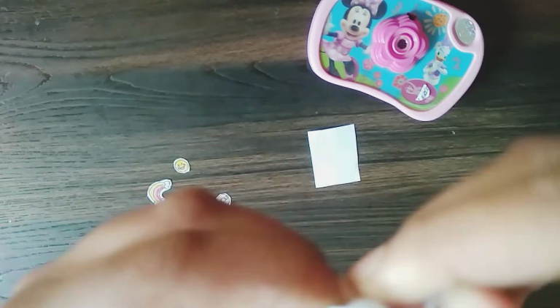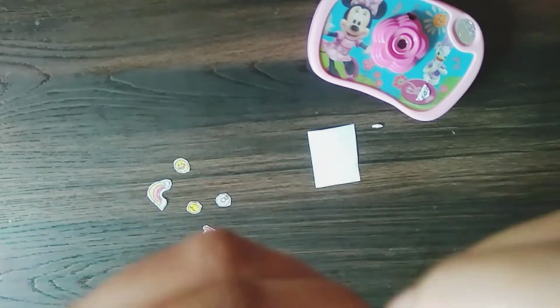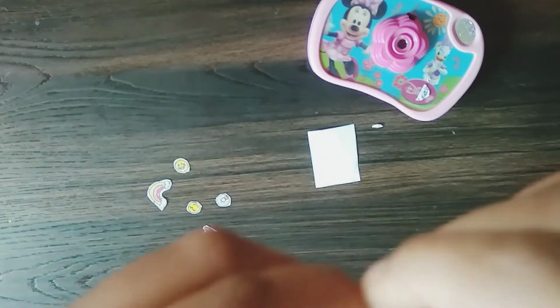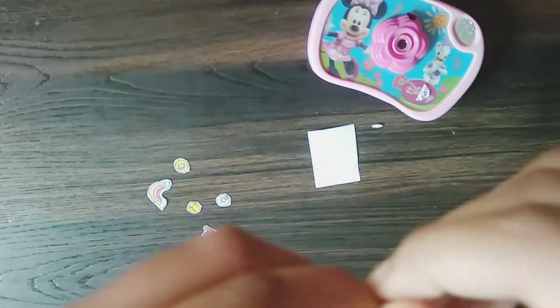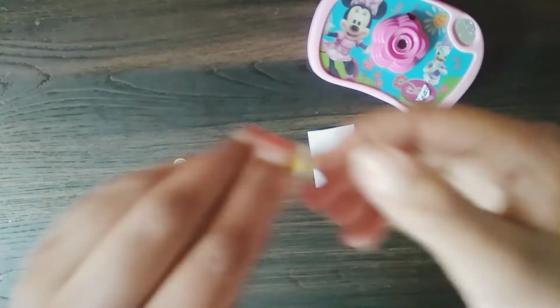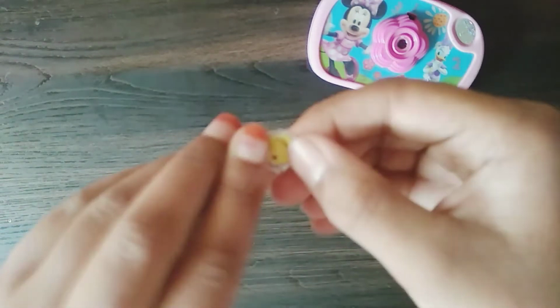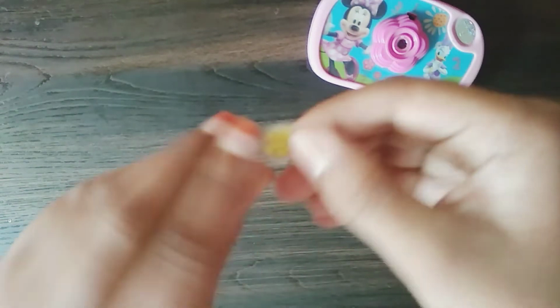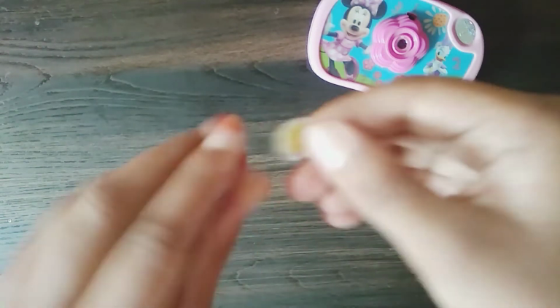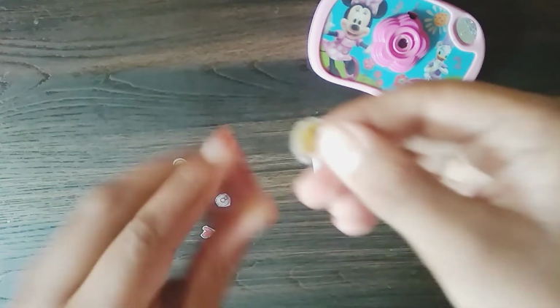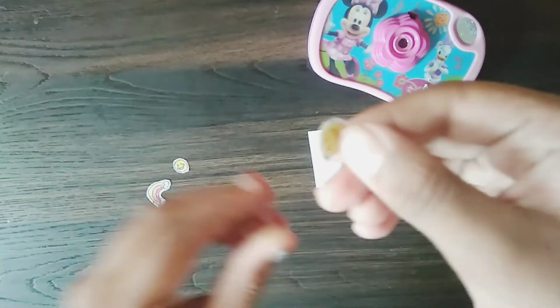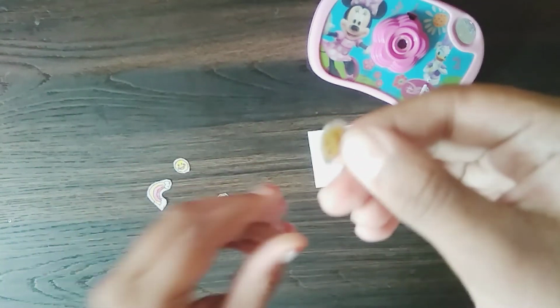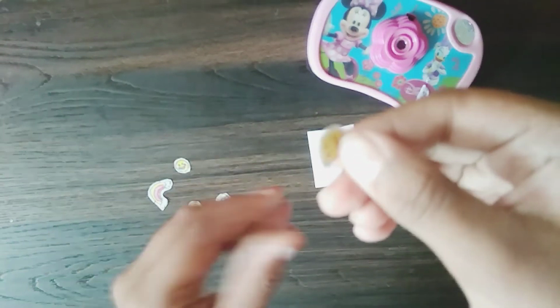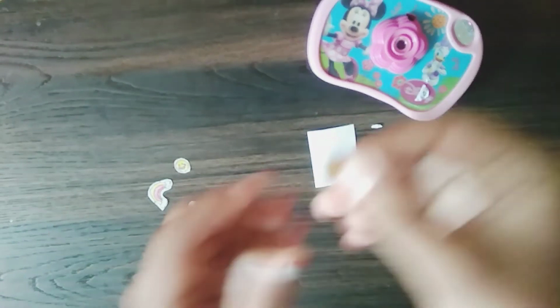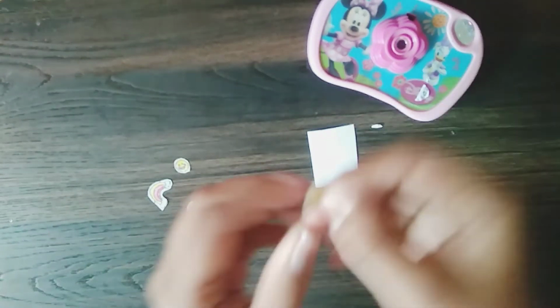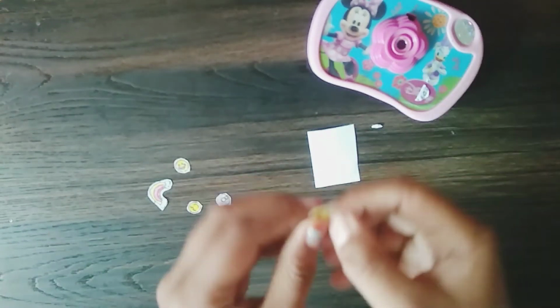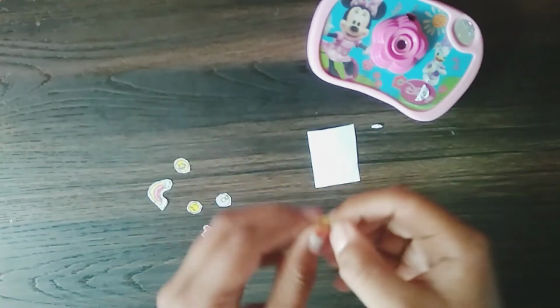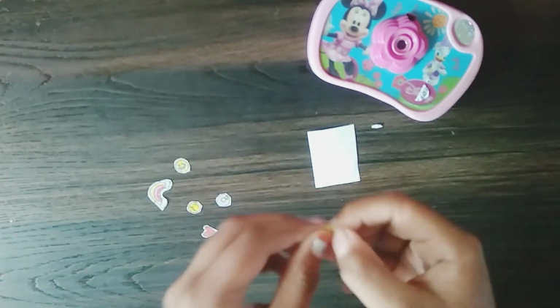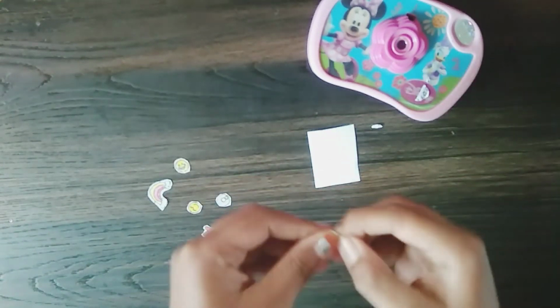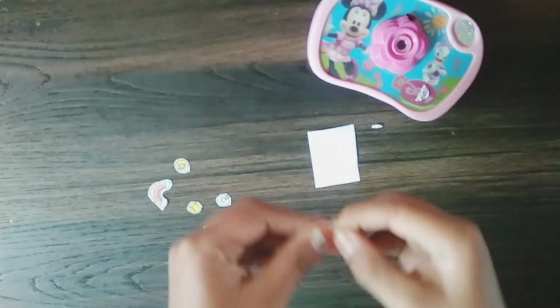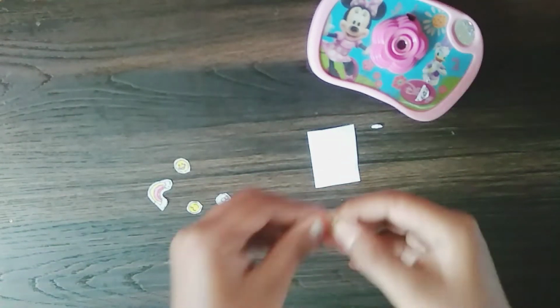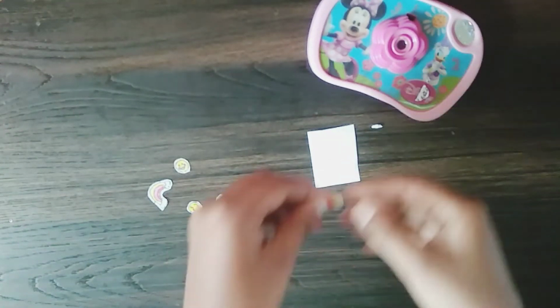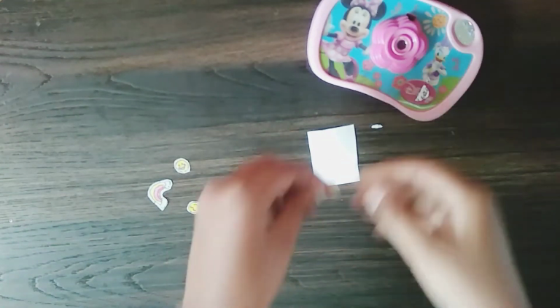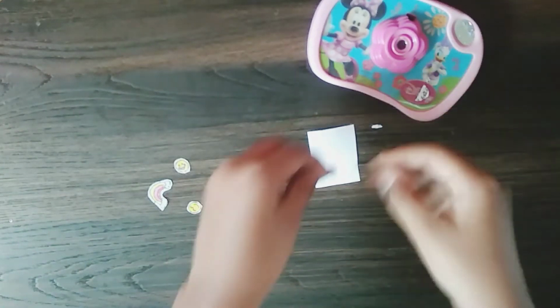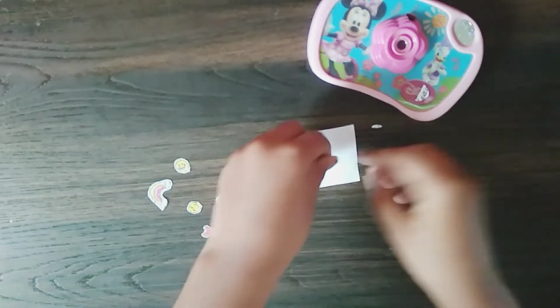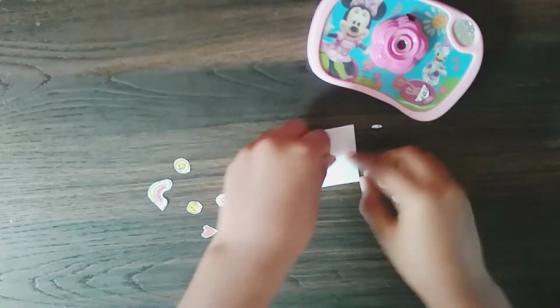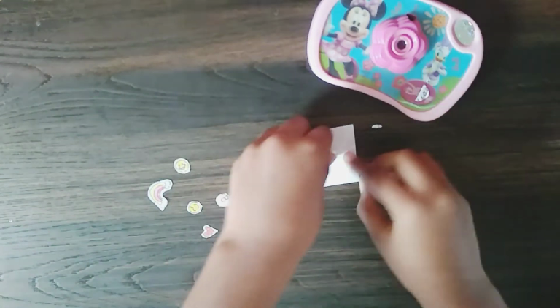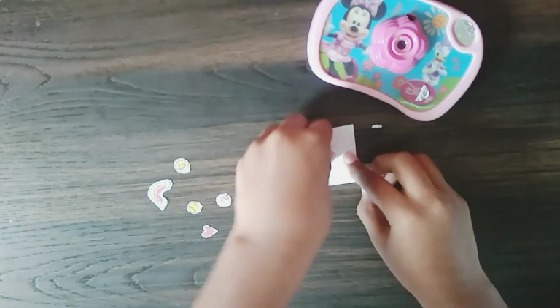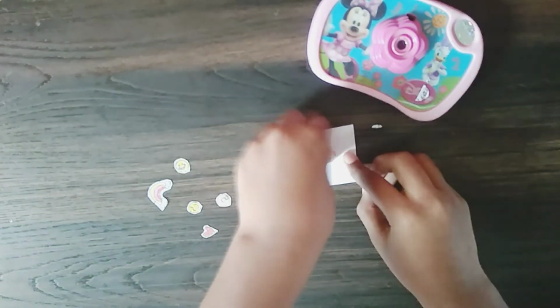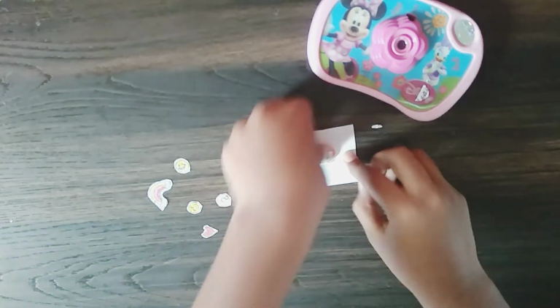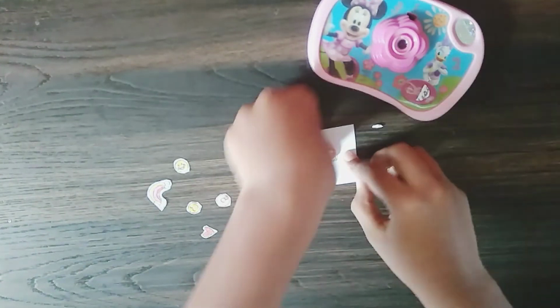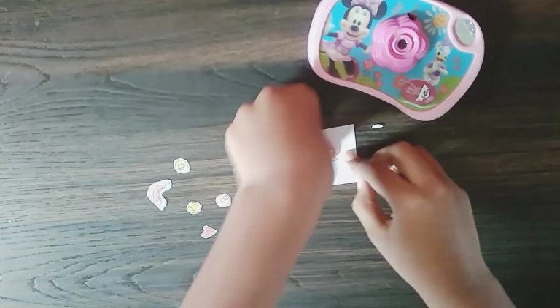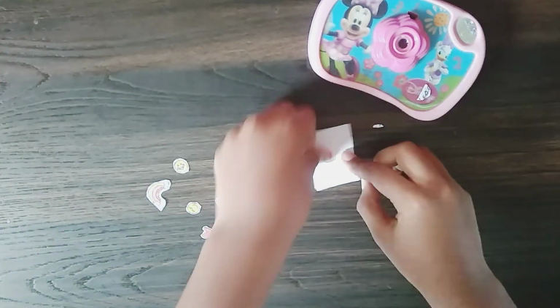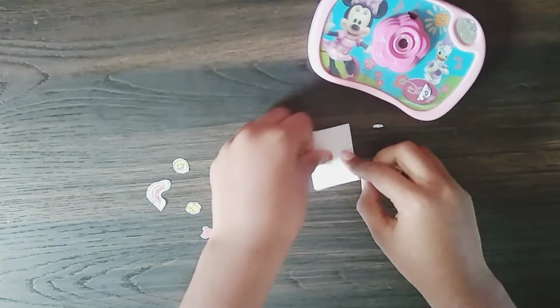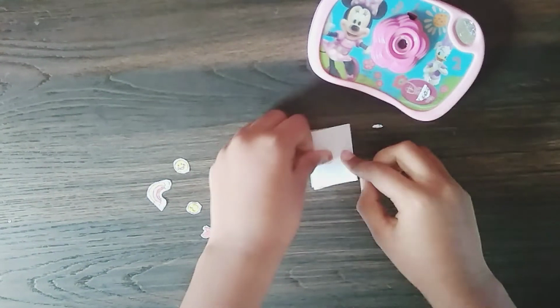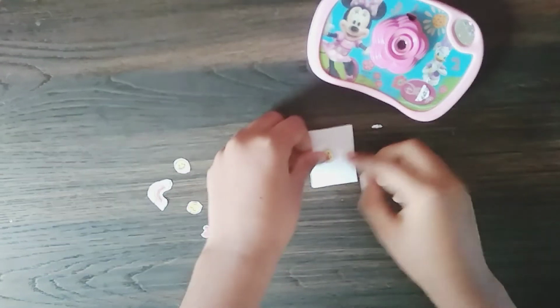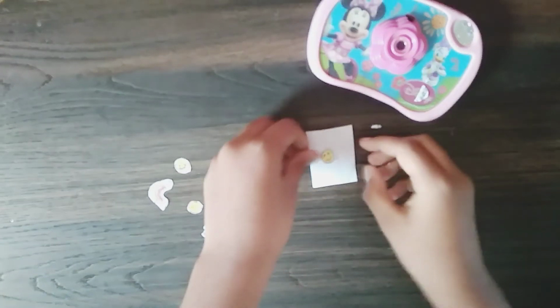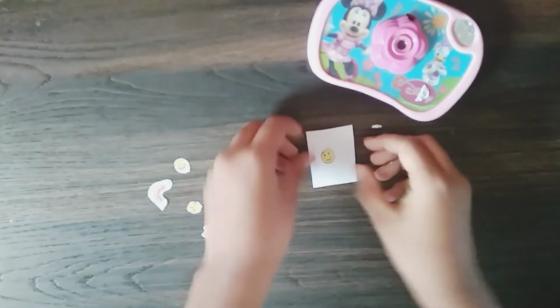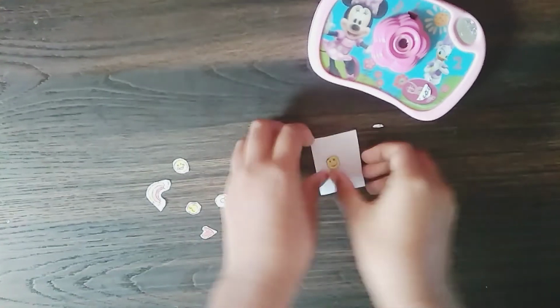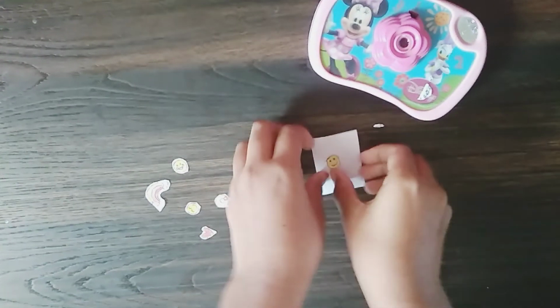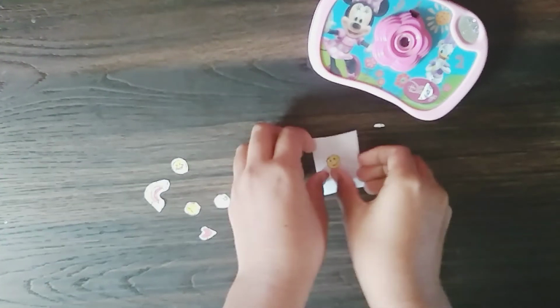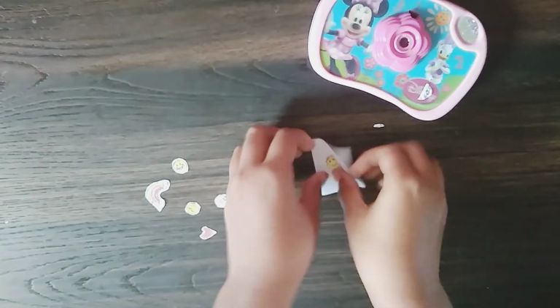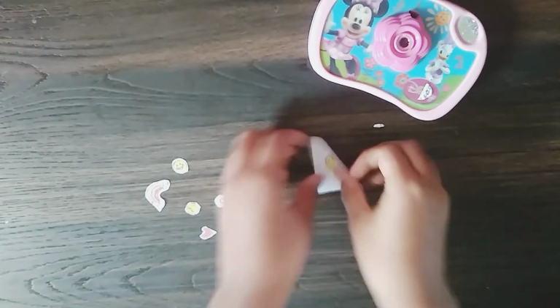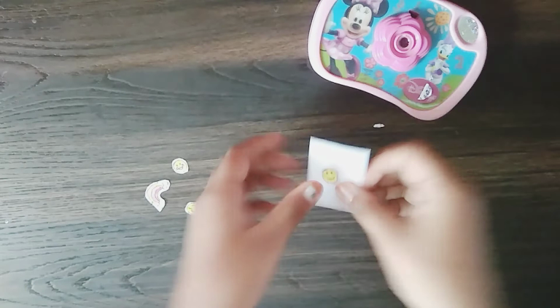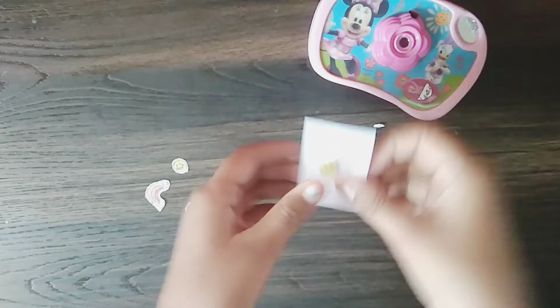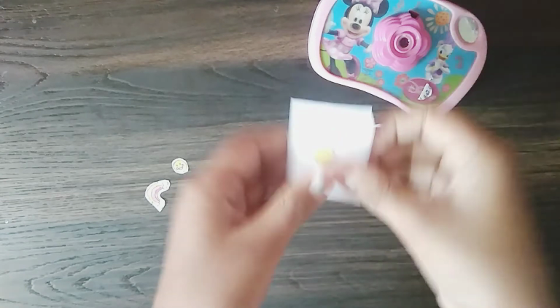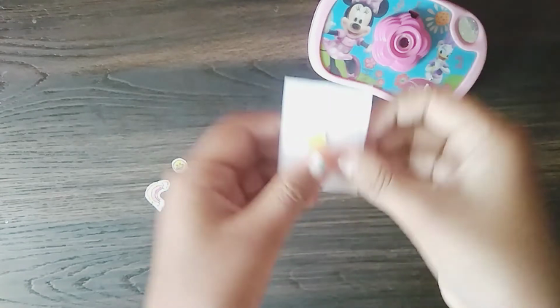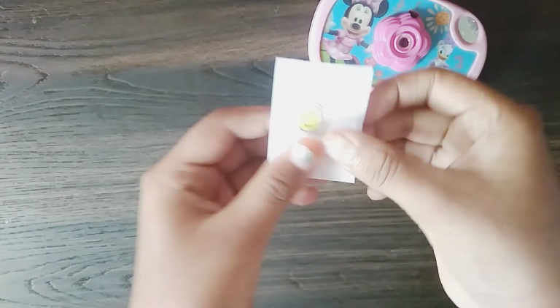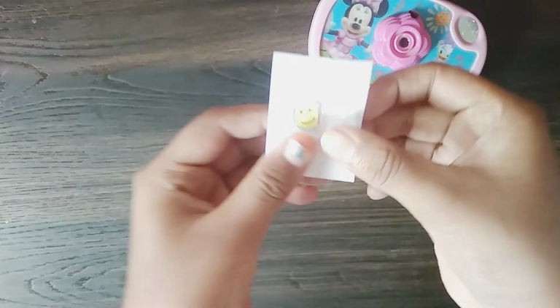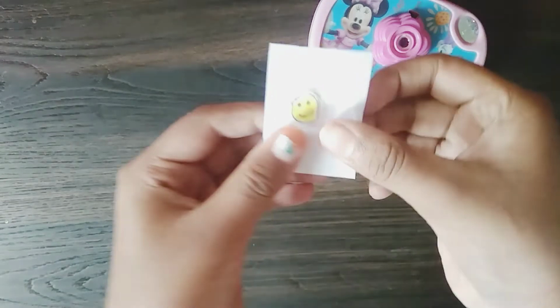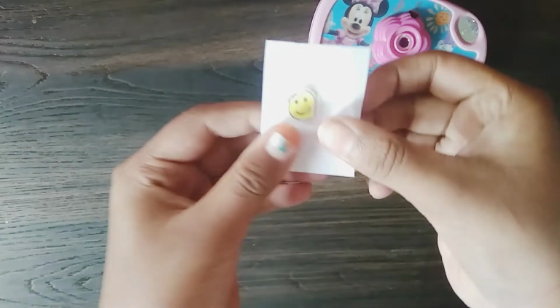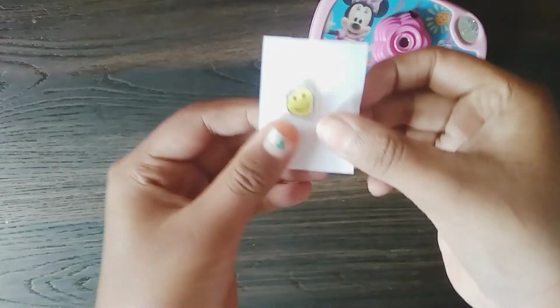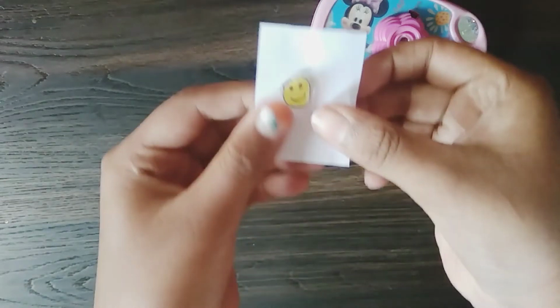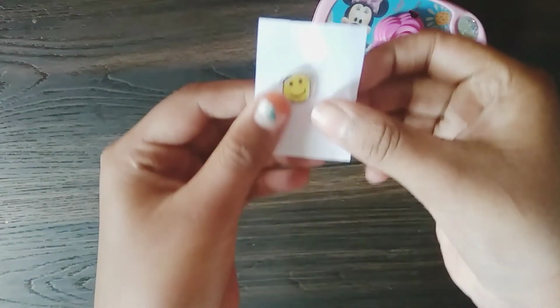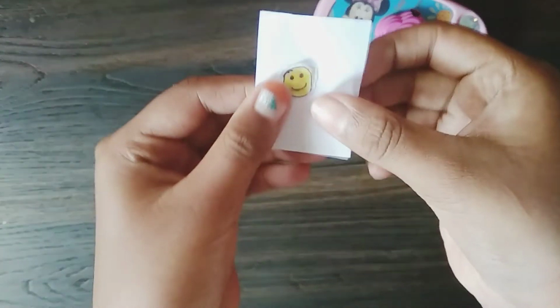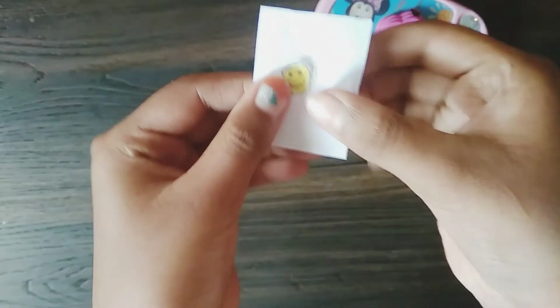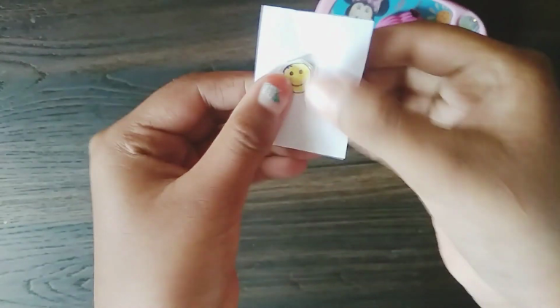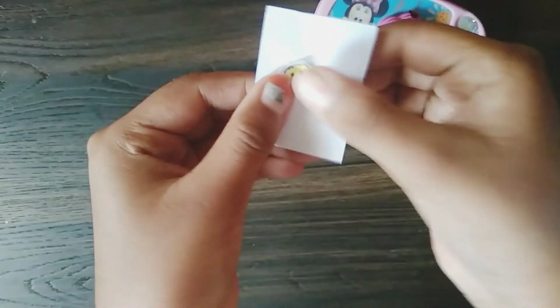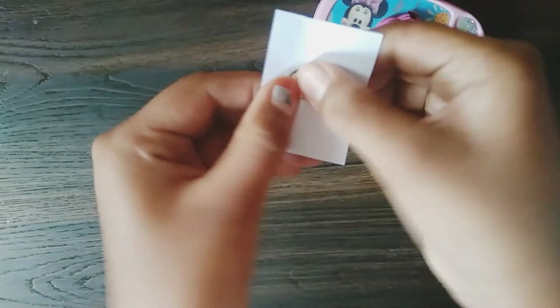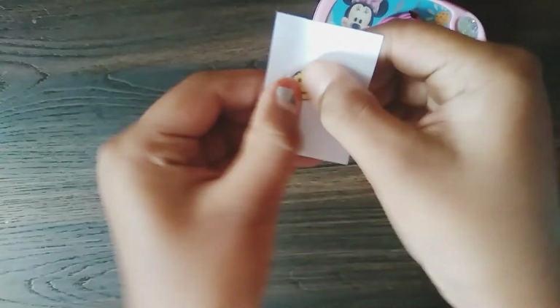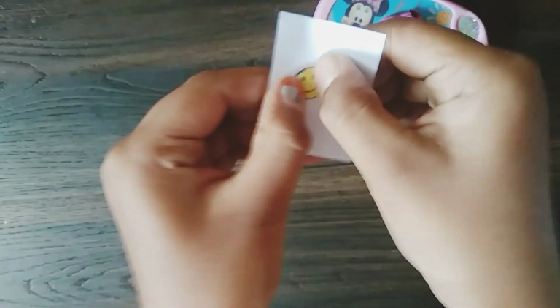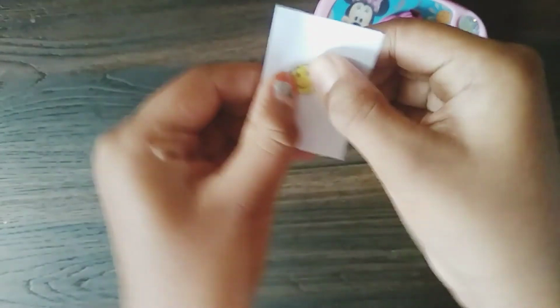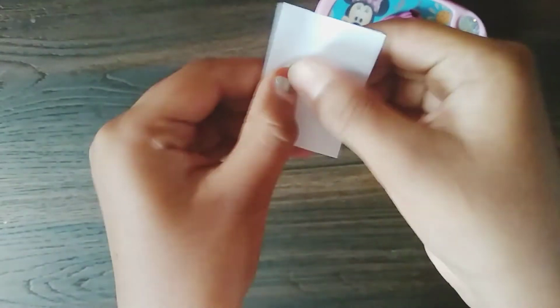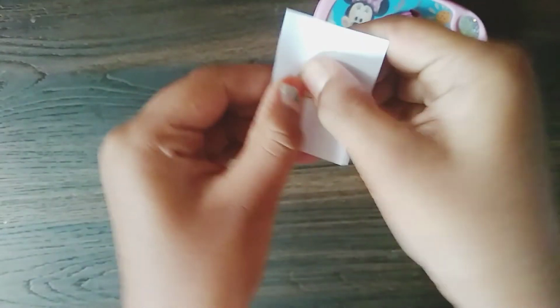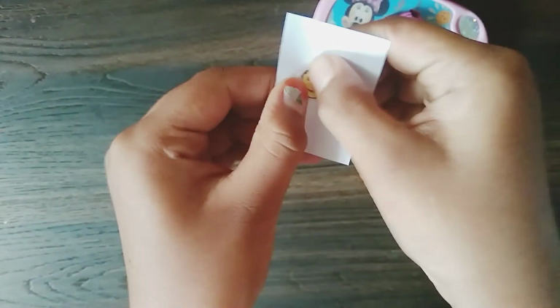Then peel off the paper when you use it — you should peel off this paper. Otherwise you can store them however many ways you want, and now you can stick it to a paper, book, or wherever you want.